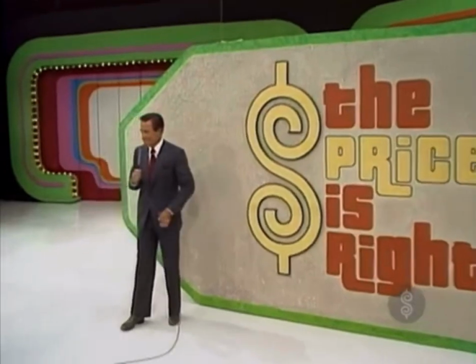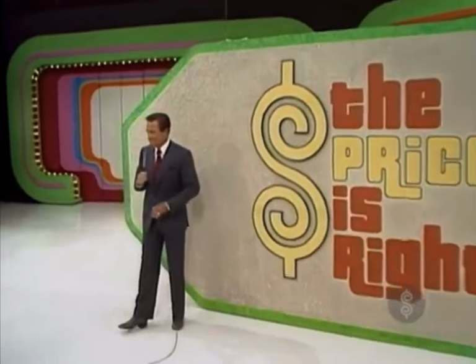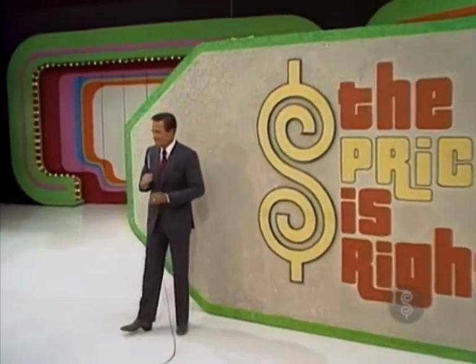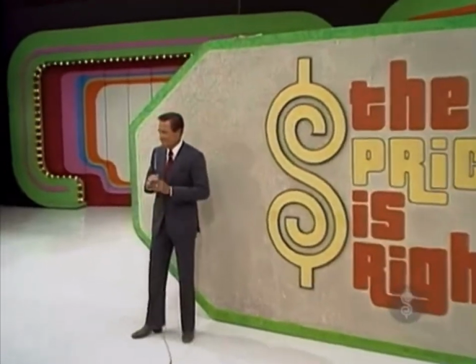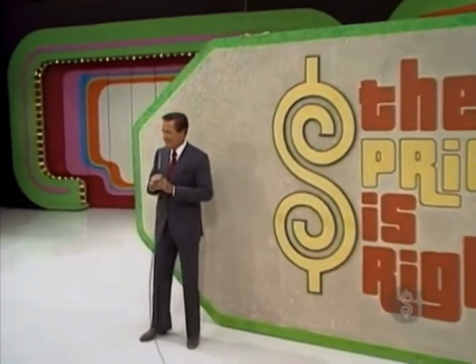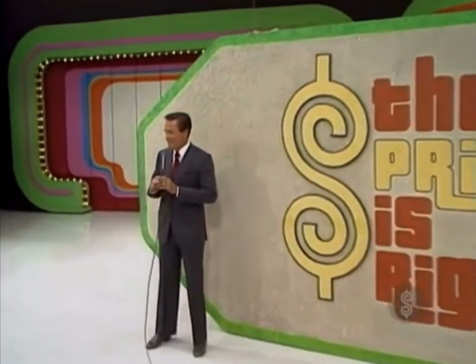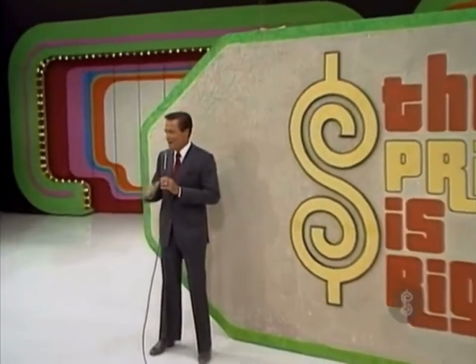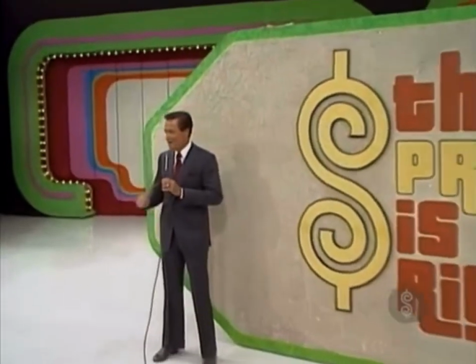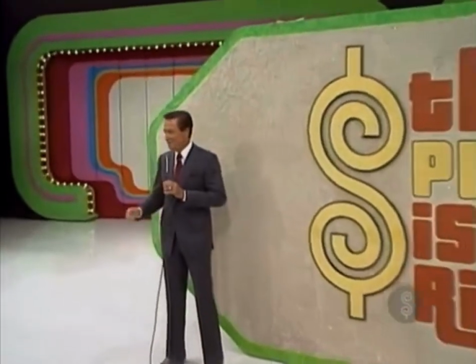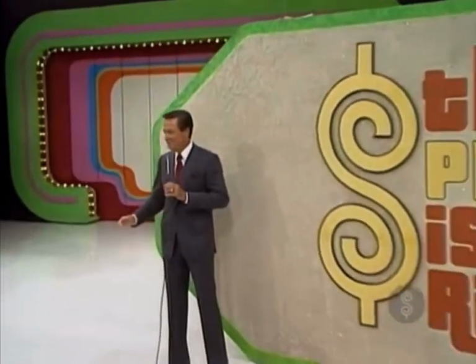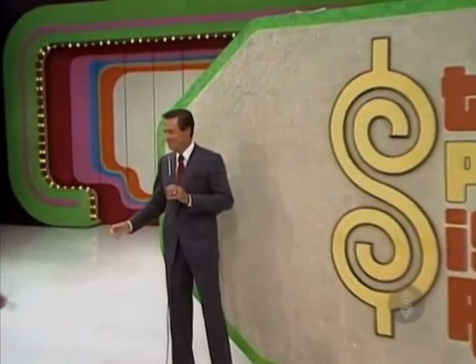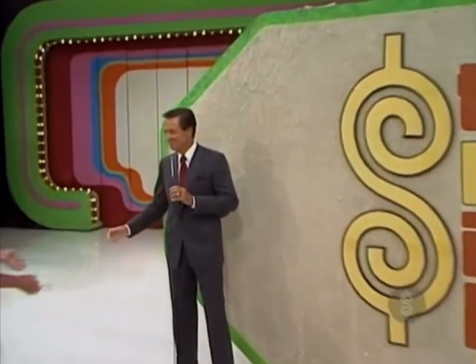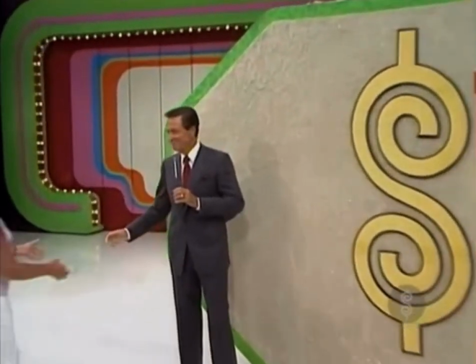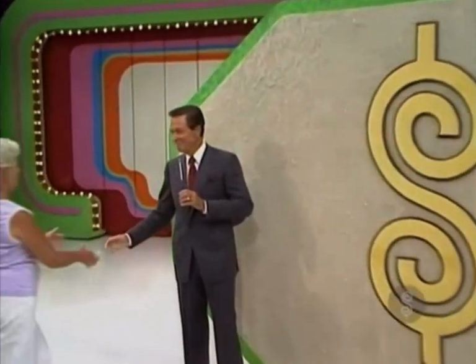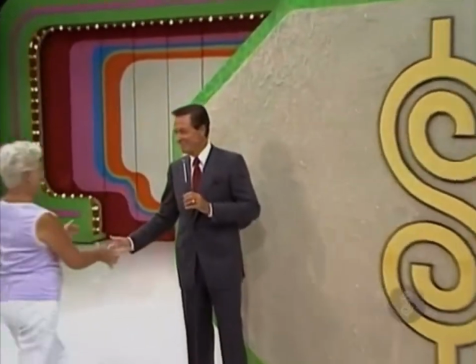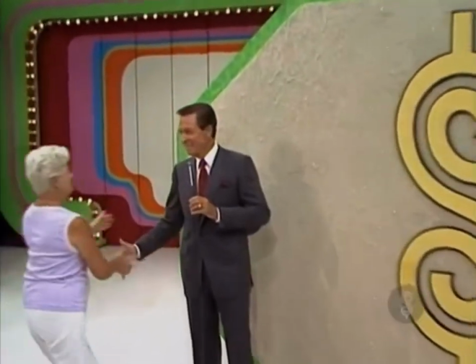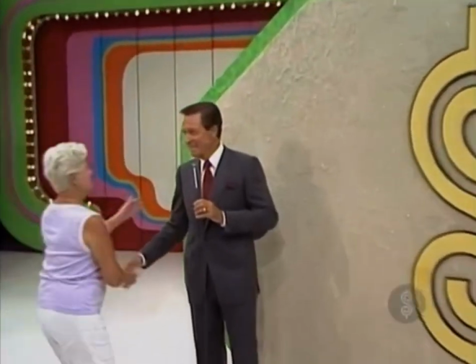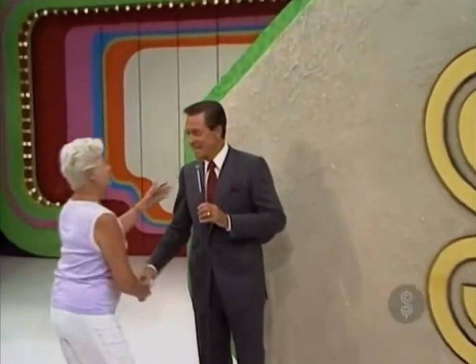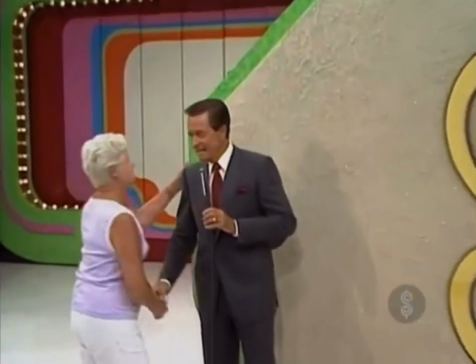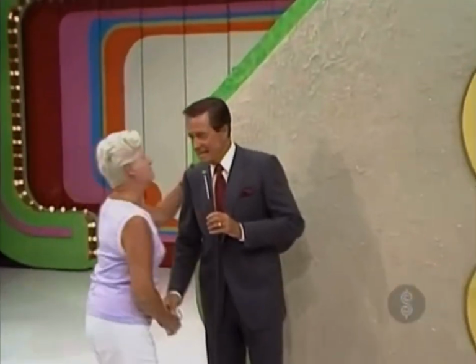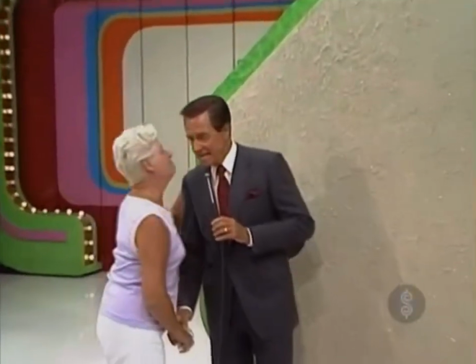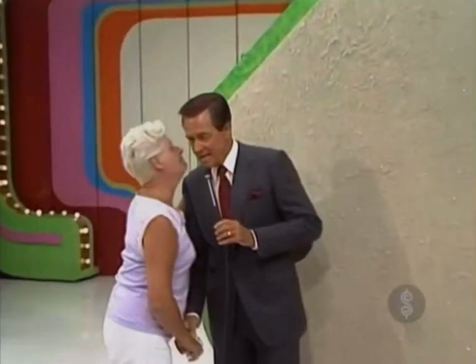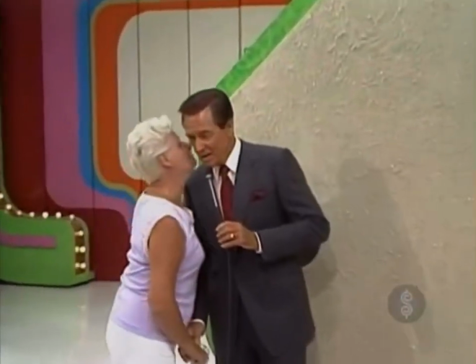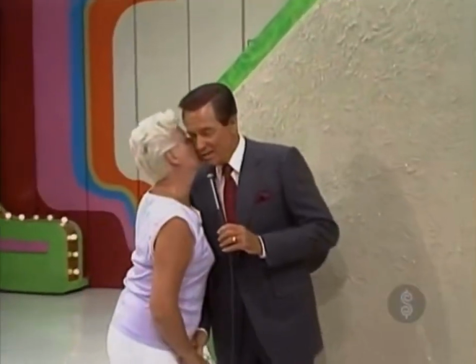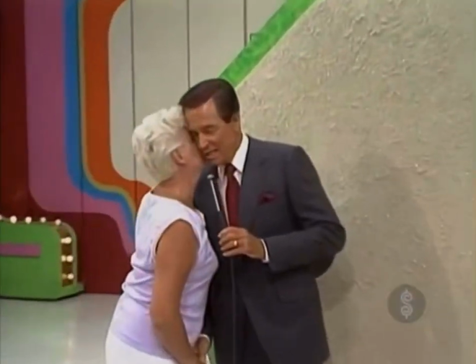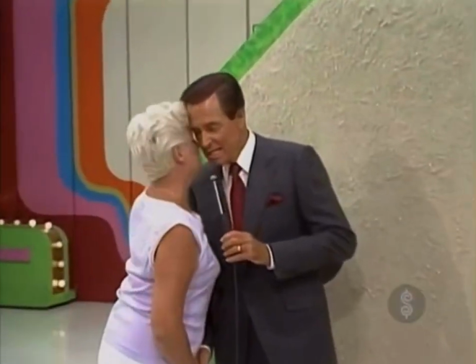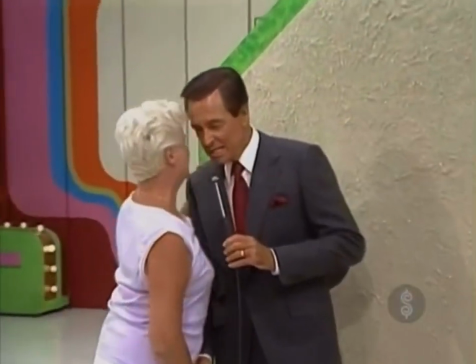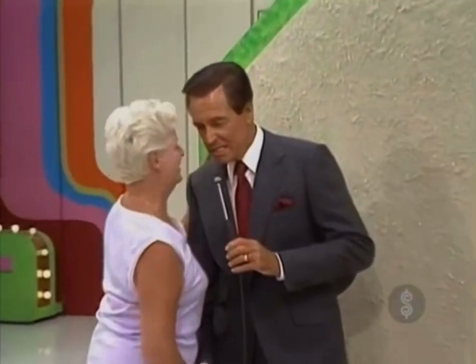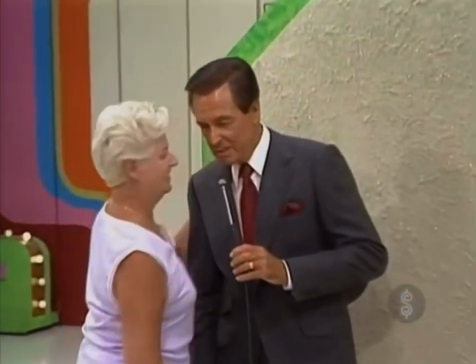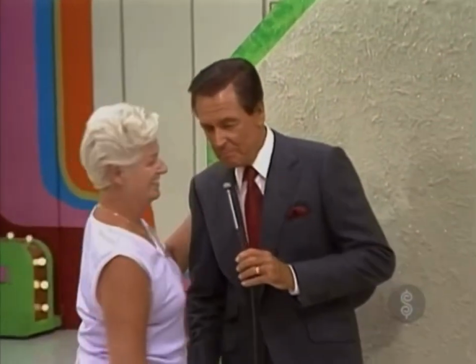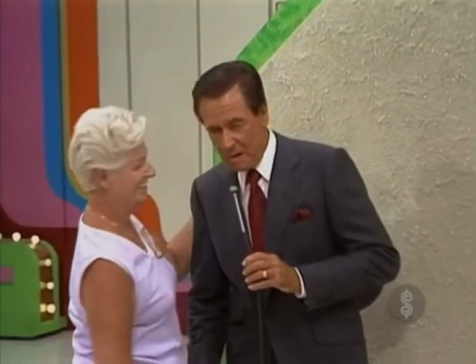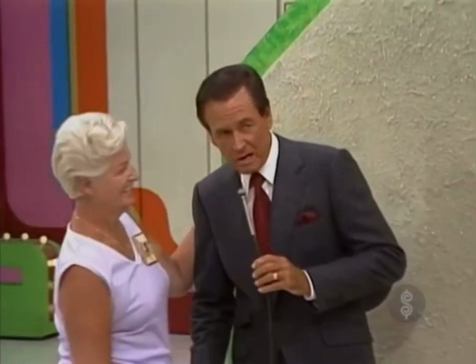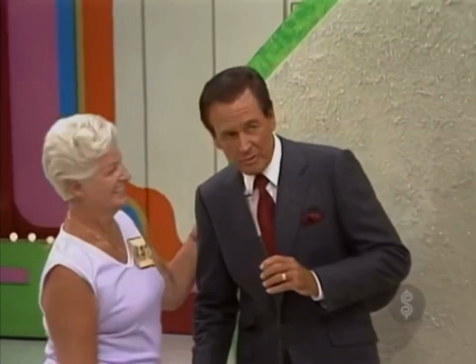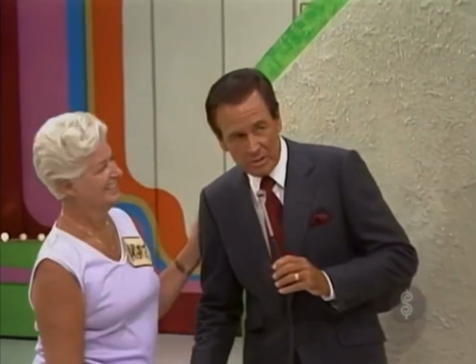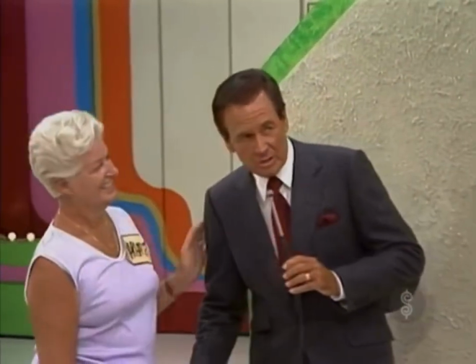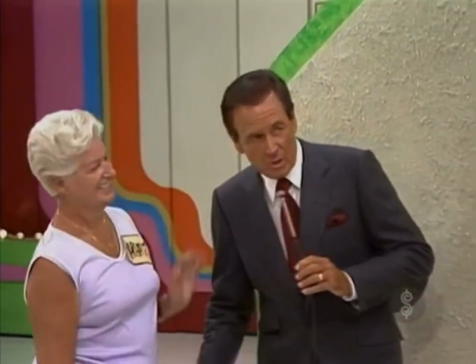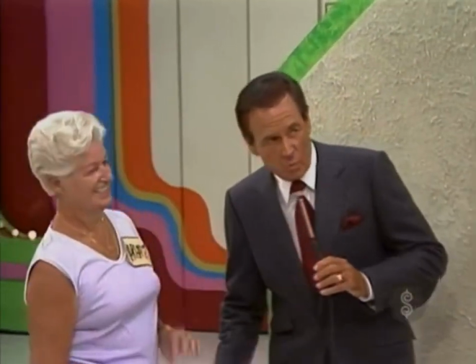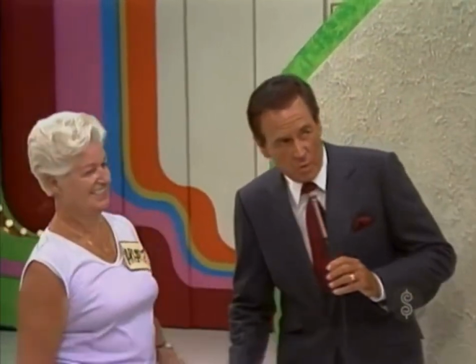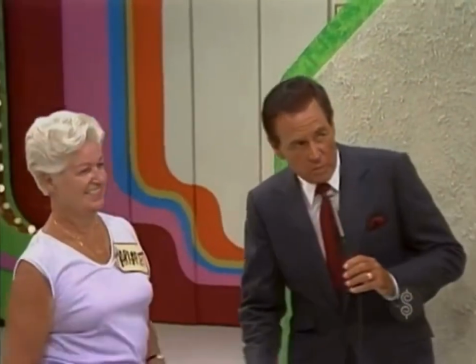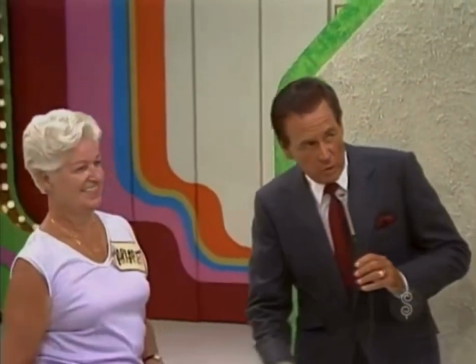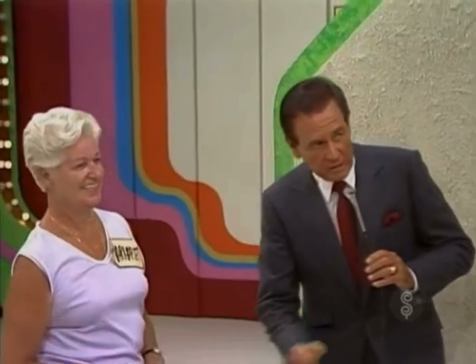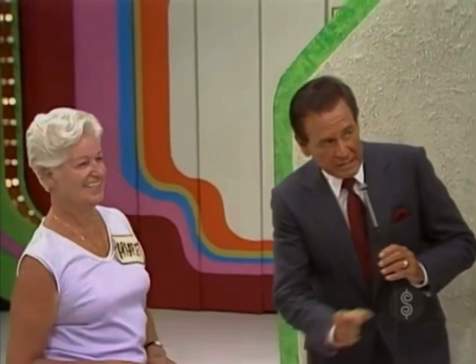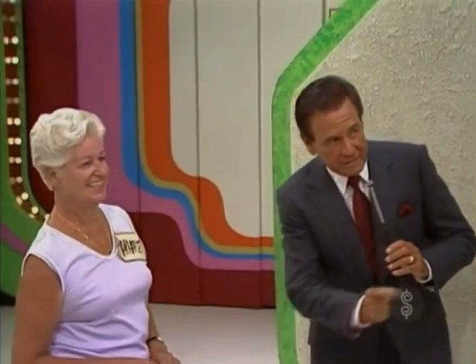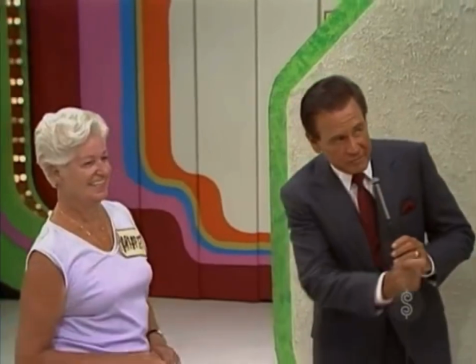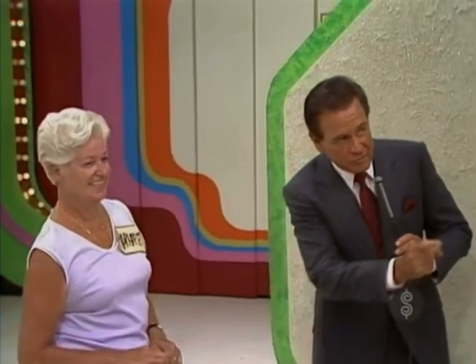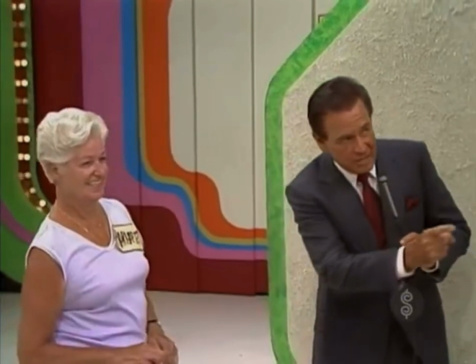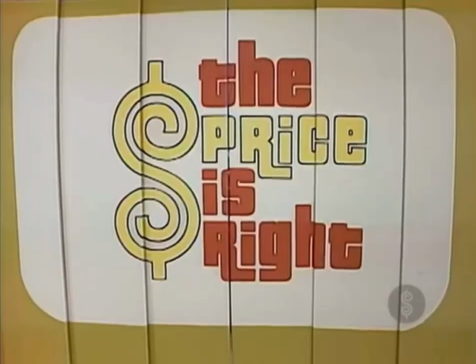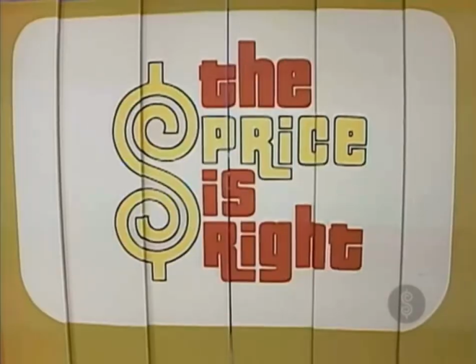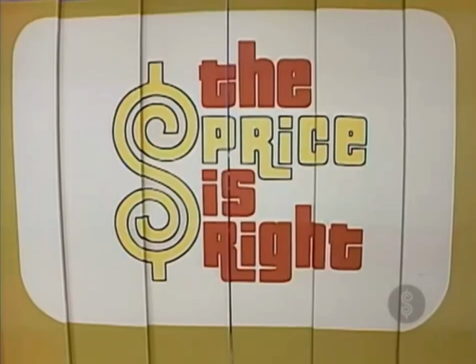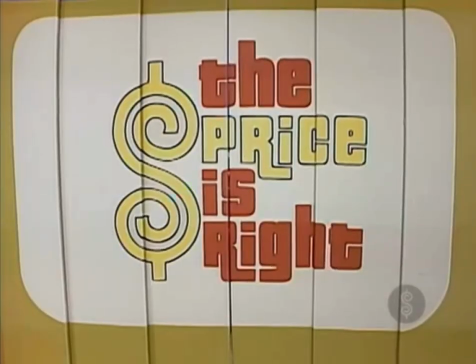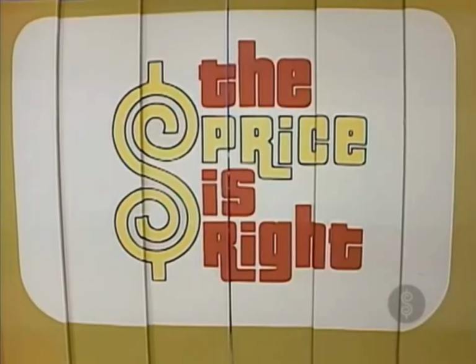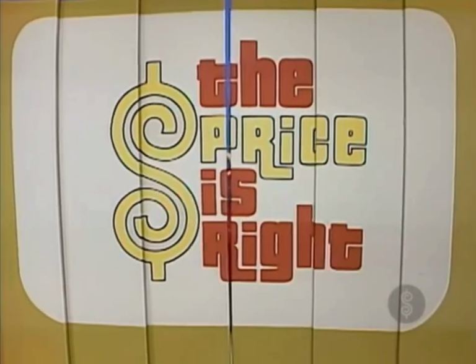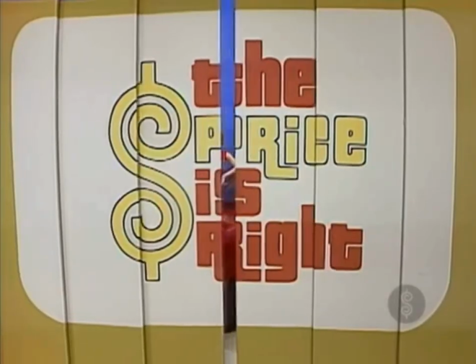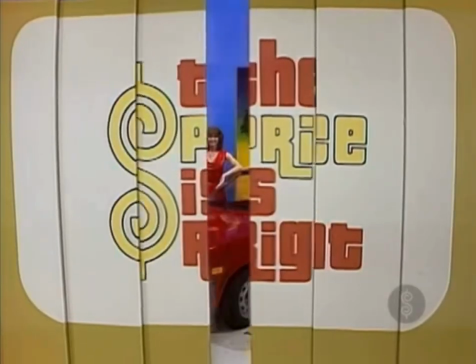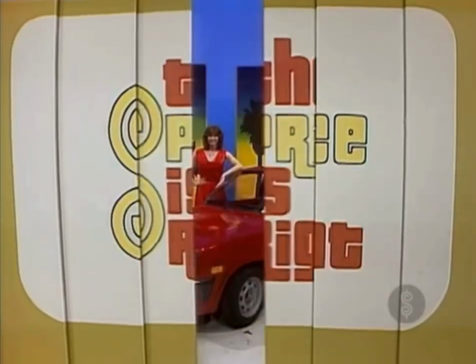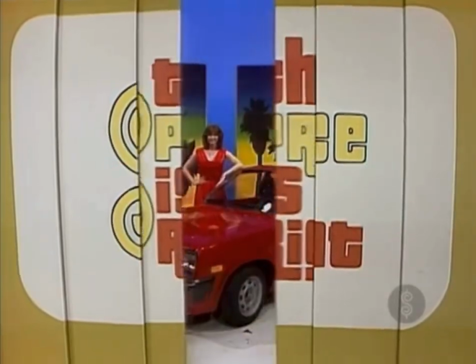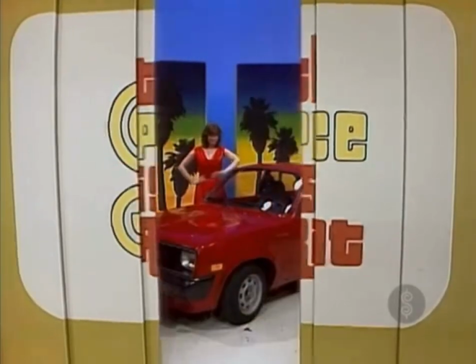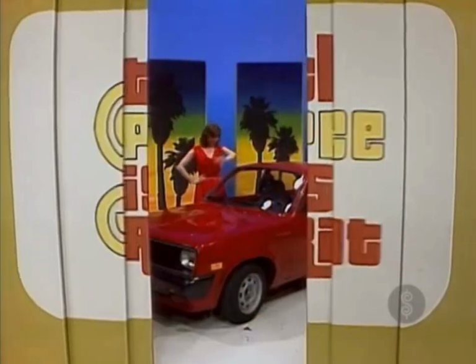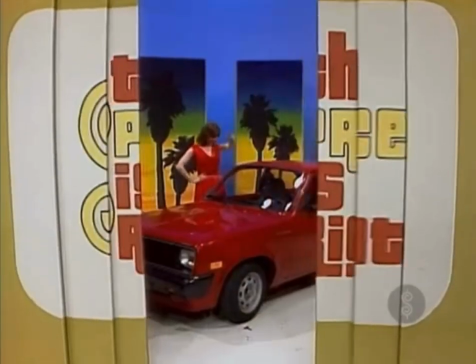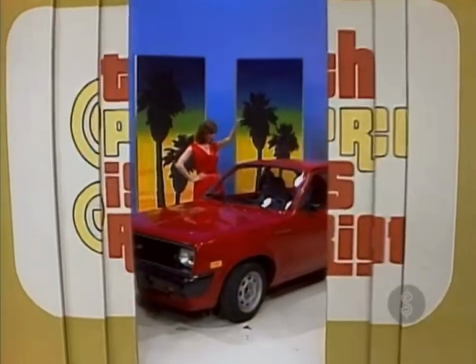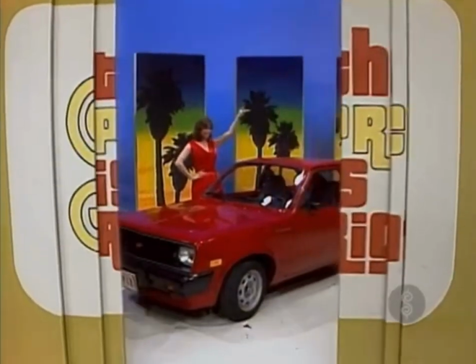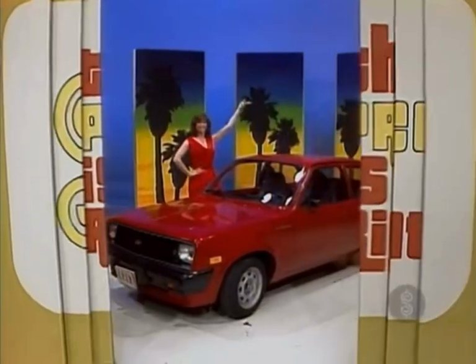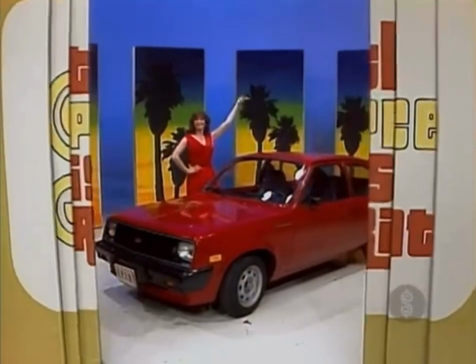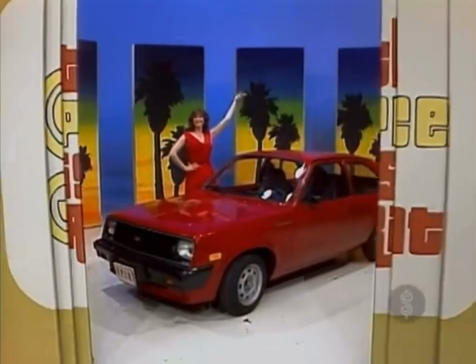Hi, Margaret. Now, listen, Margaret. We want to give you that — a new car!